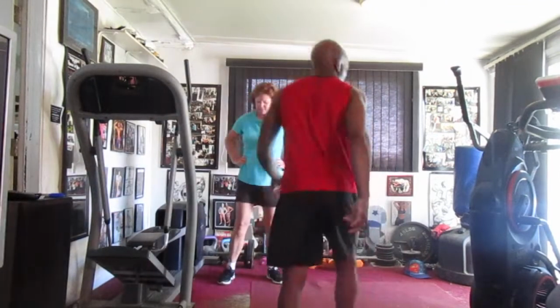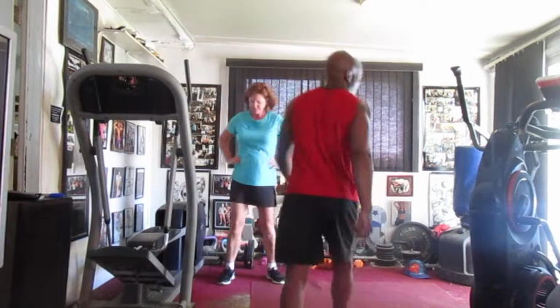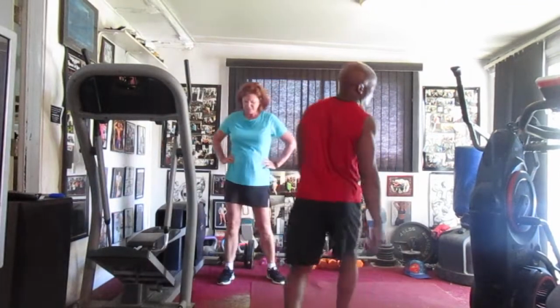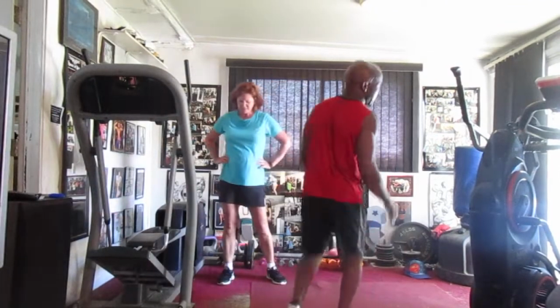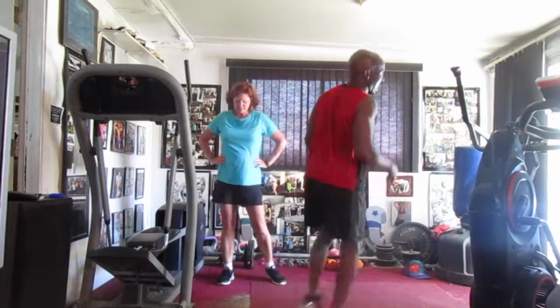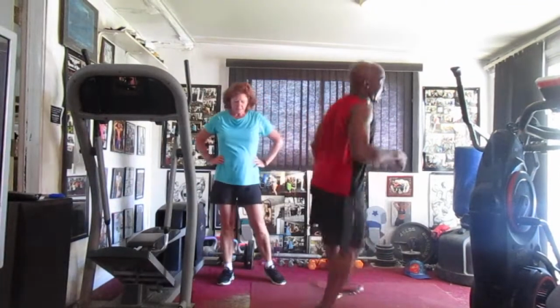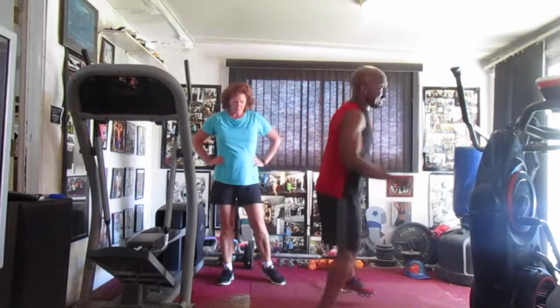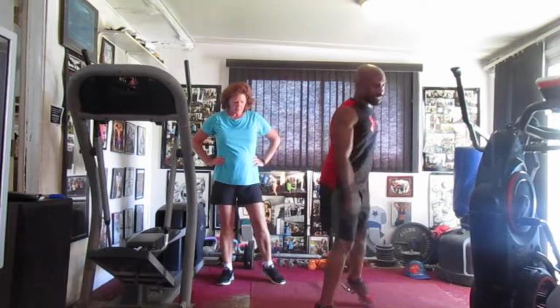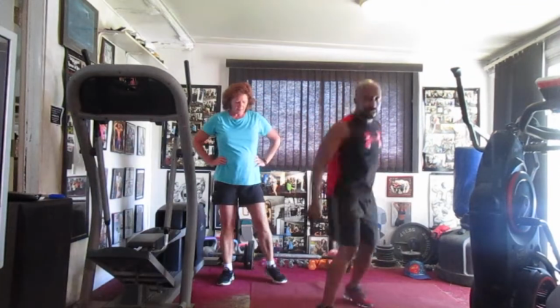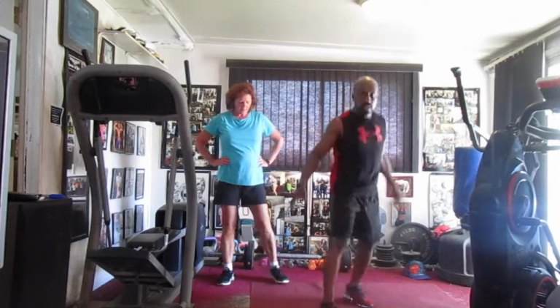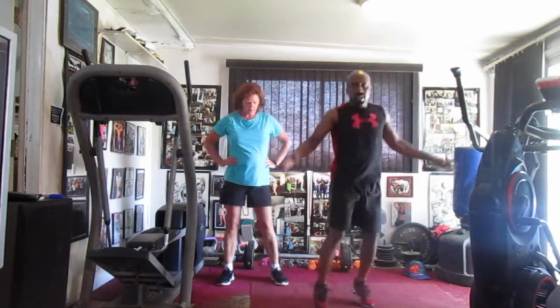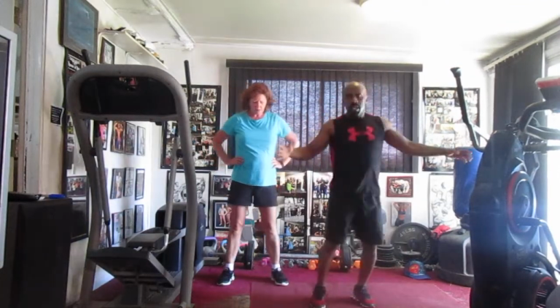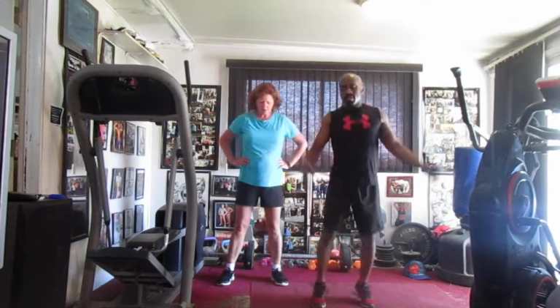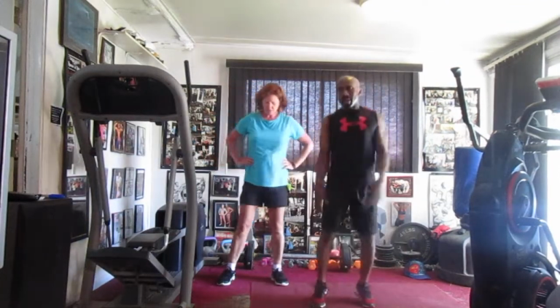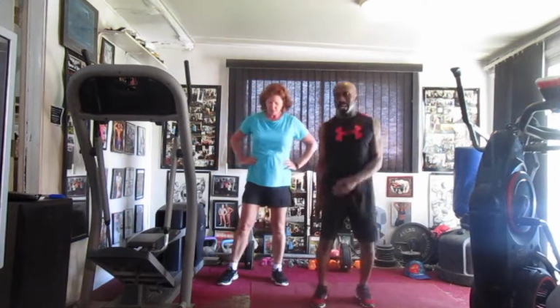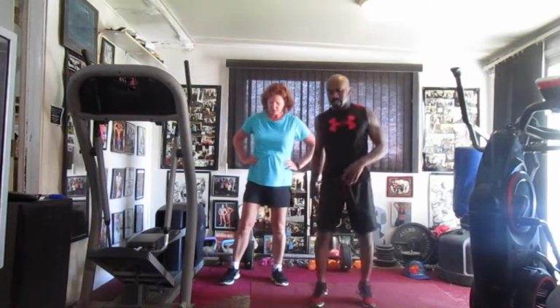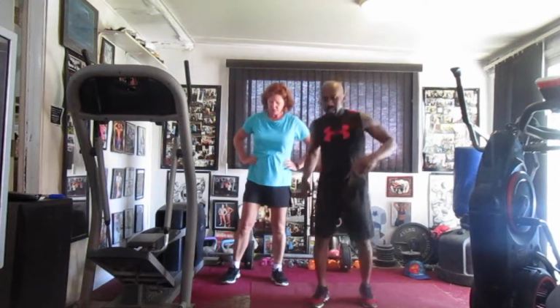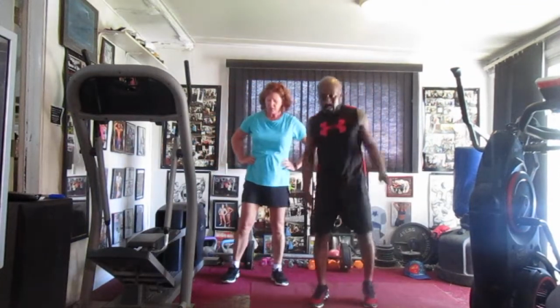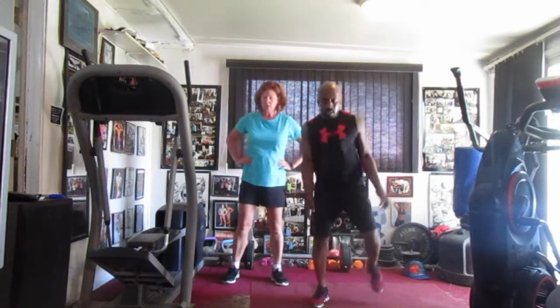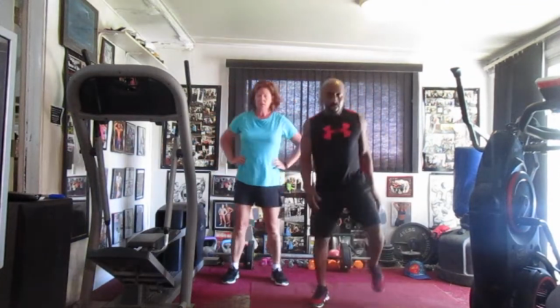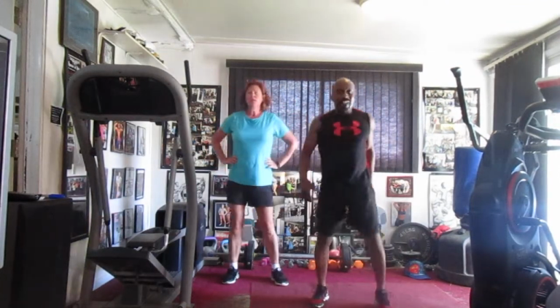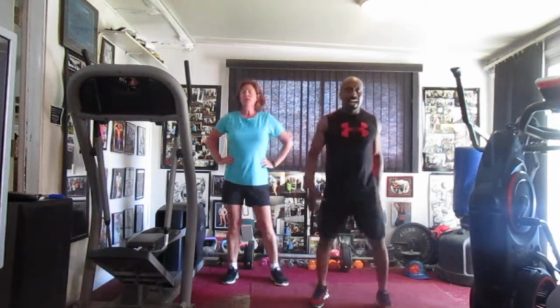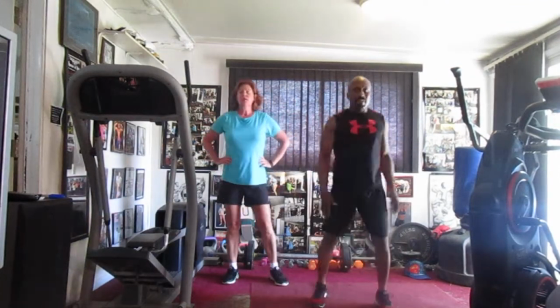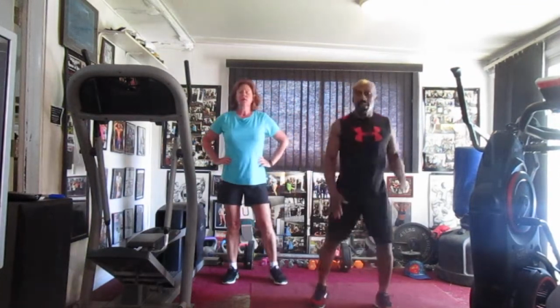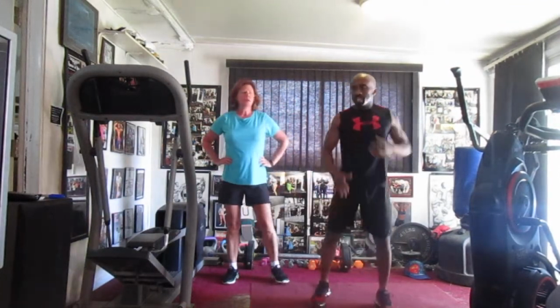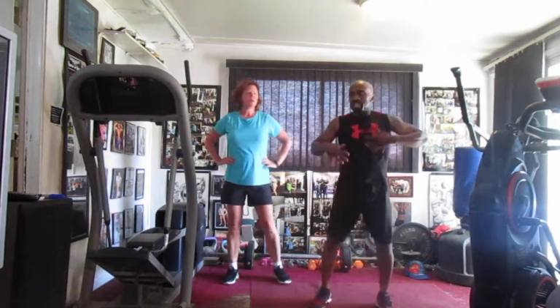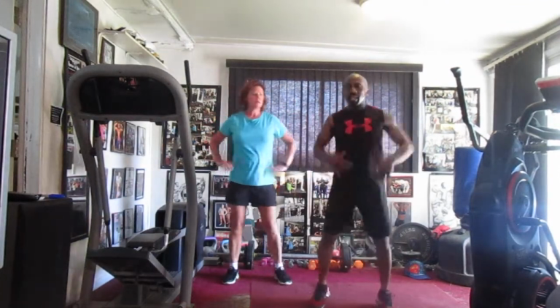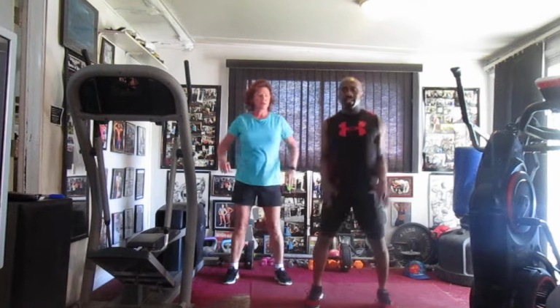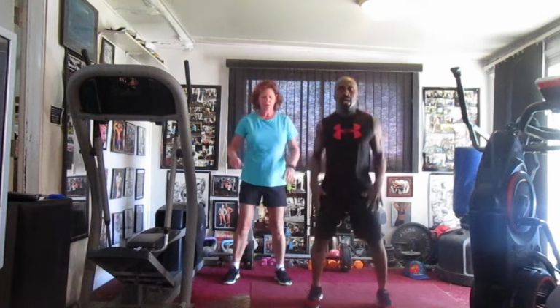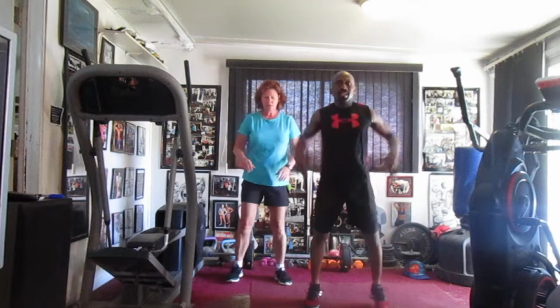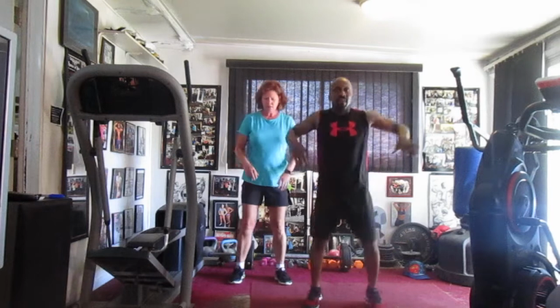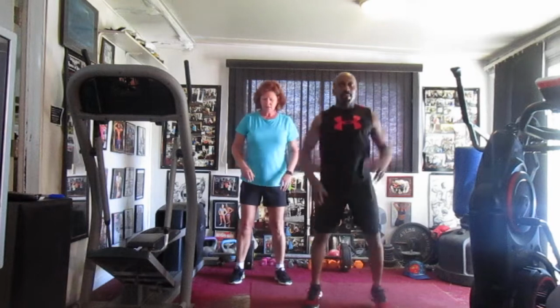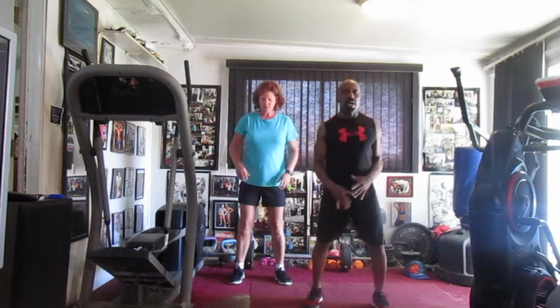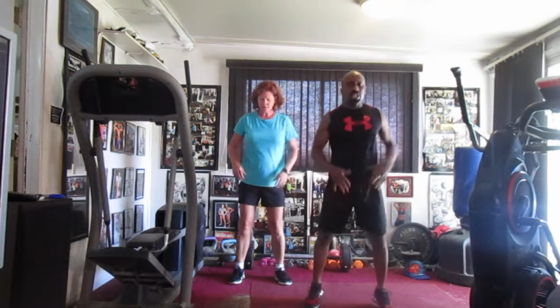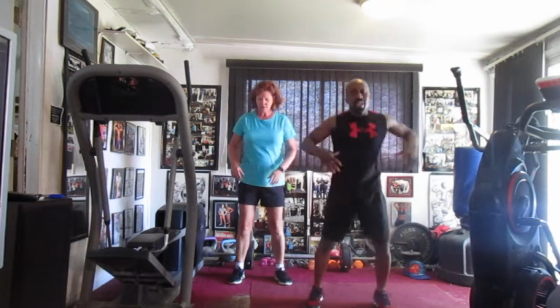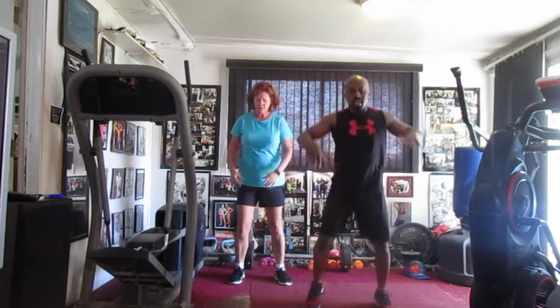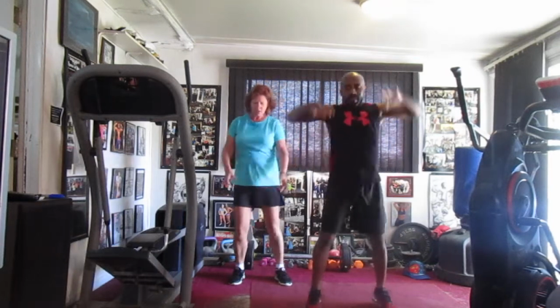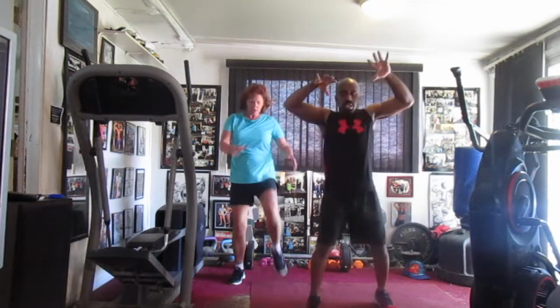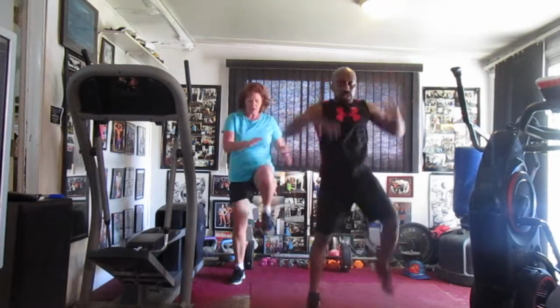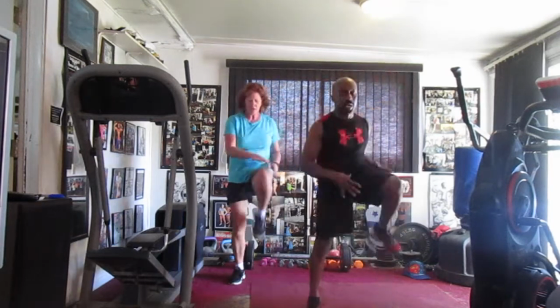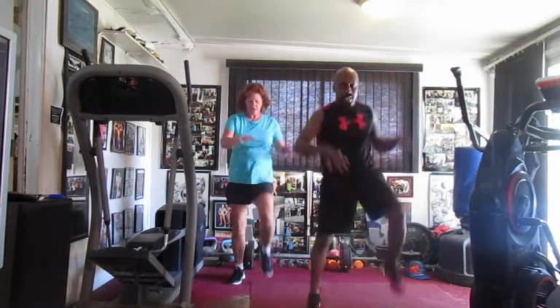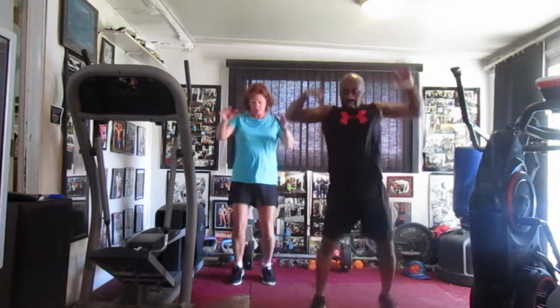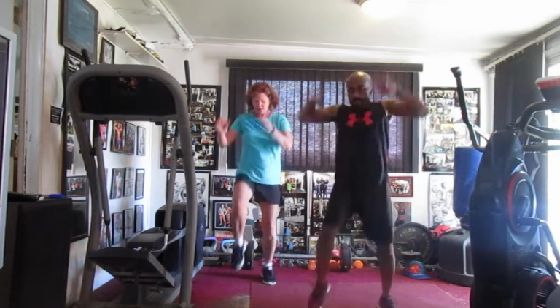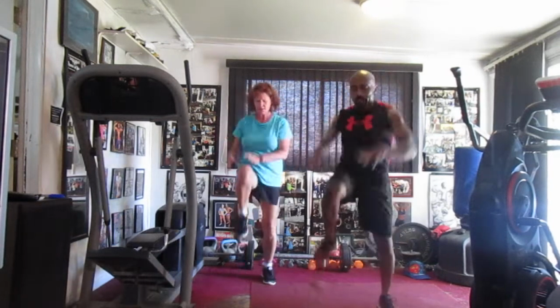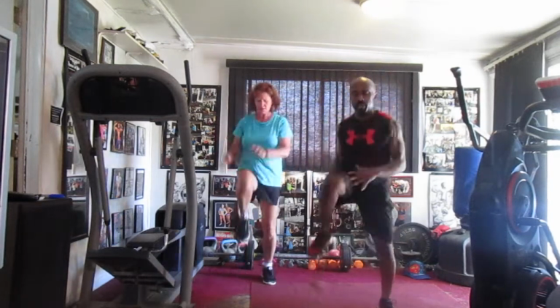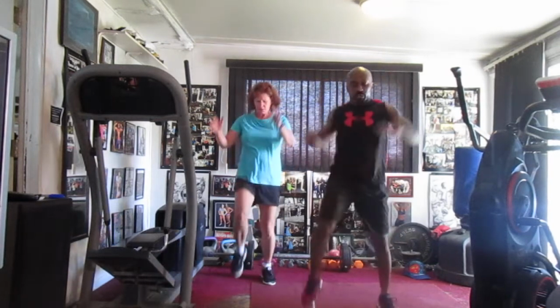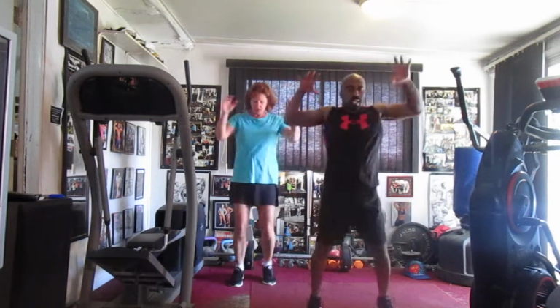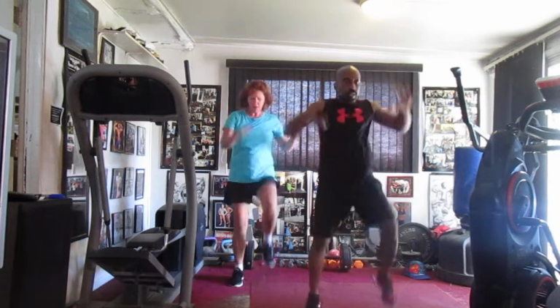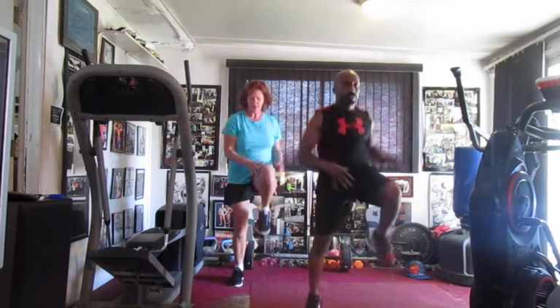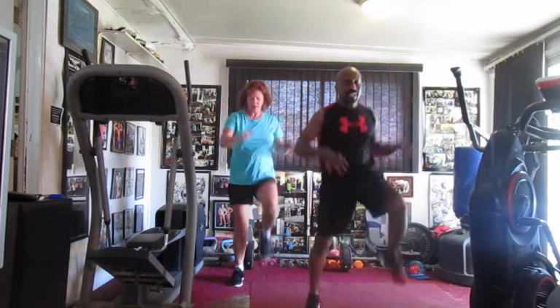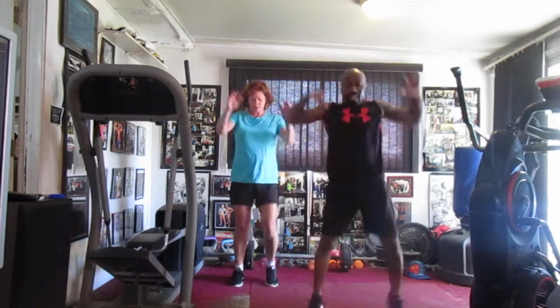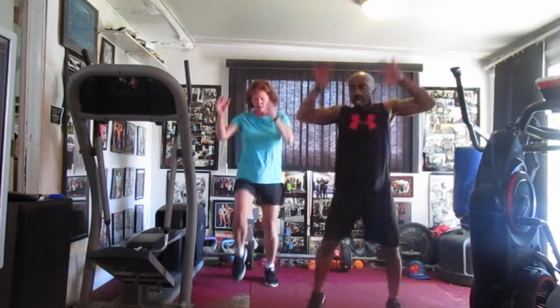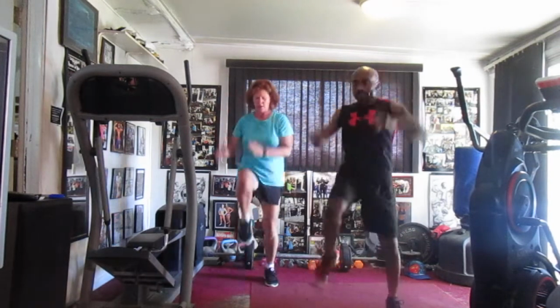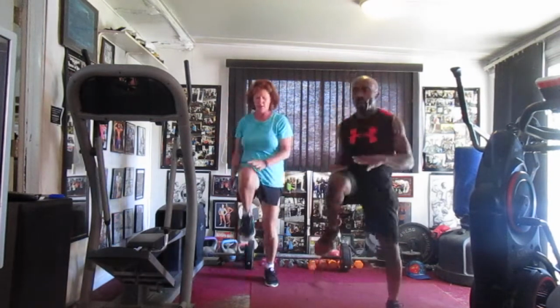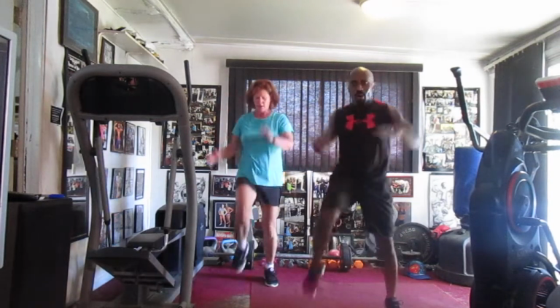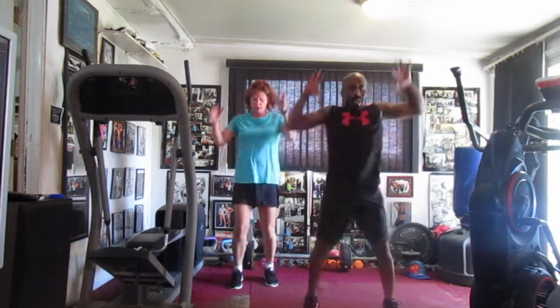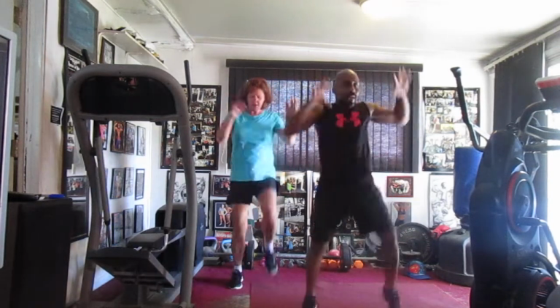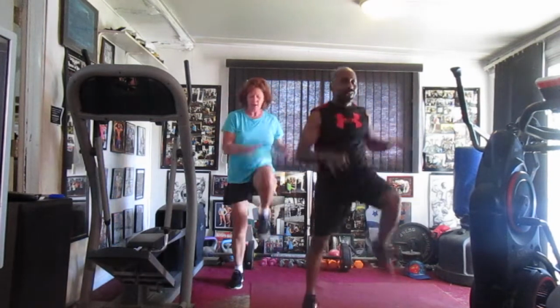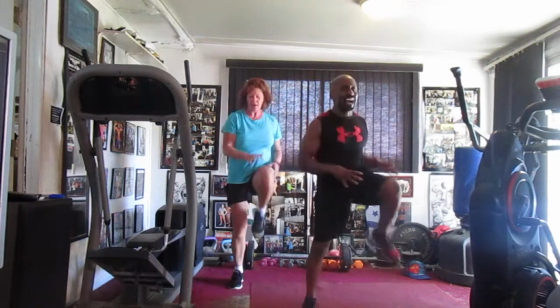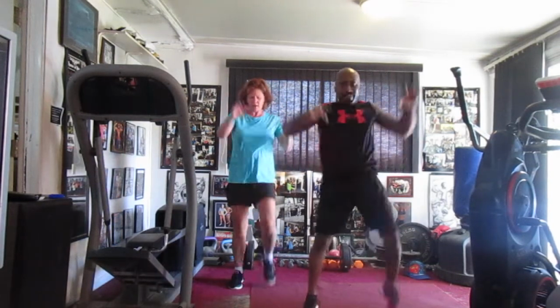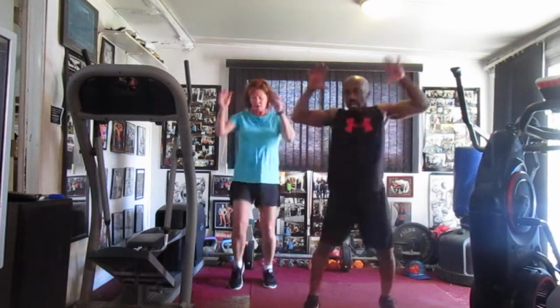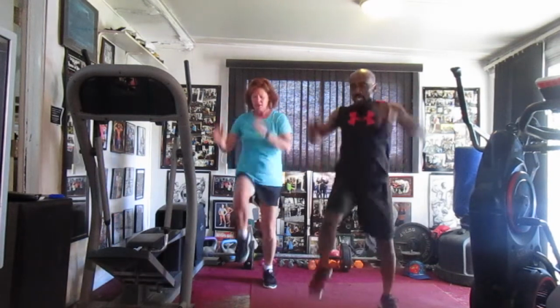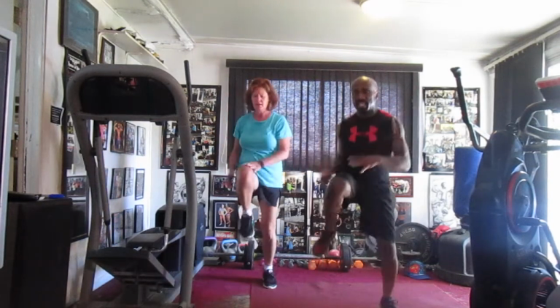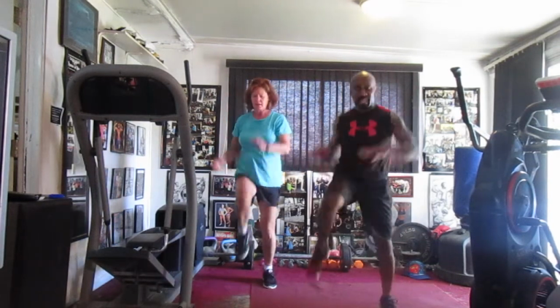We're going to march out with eight. You ready? Five, six, seven, march in eight — march in one, two, three, four, five, six.